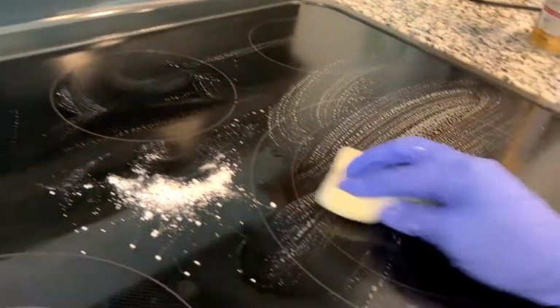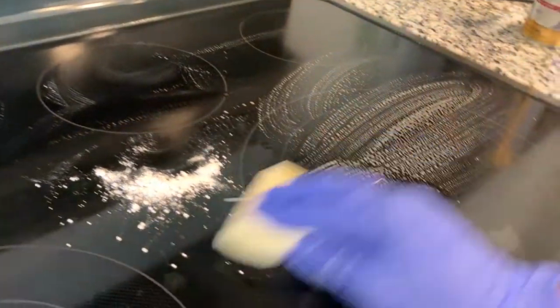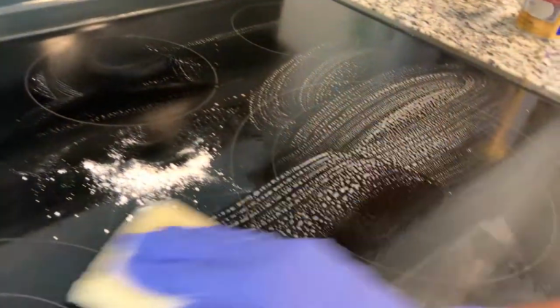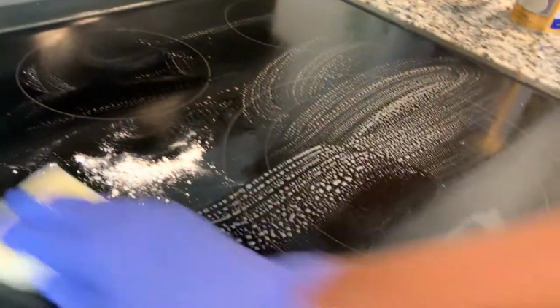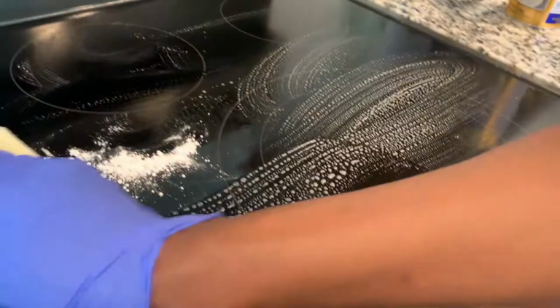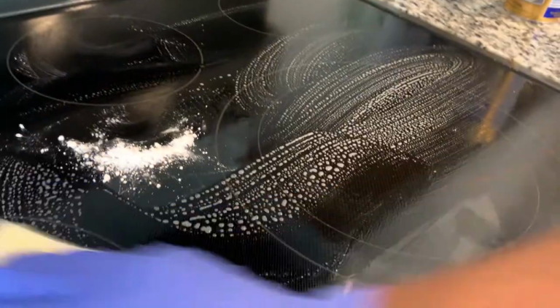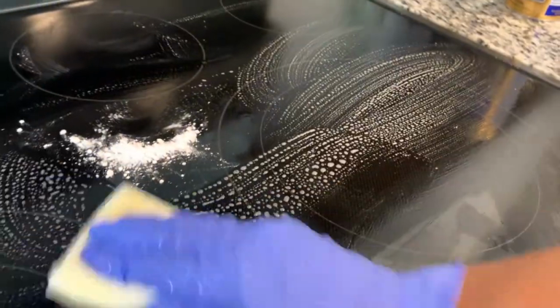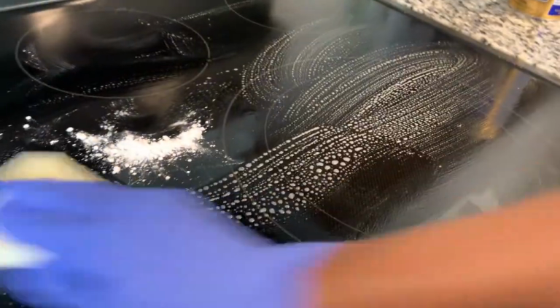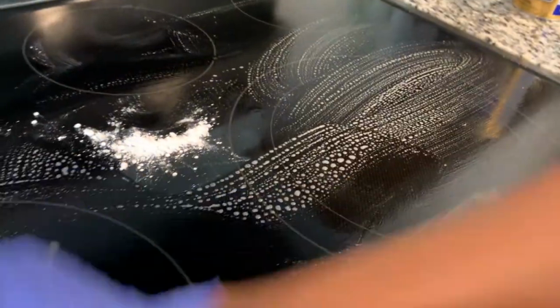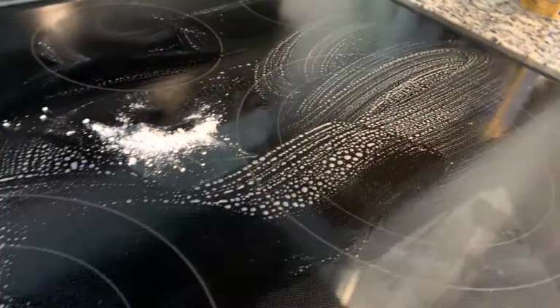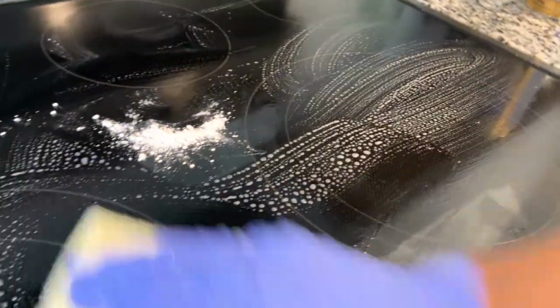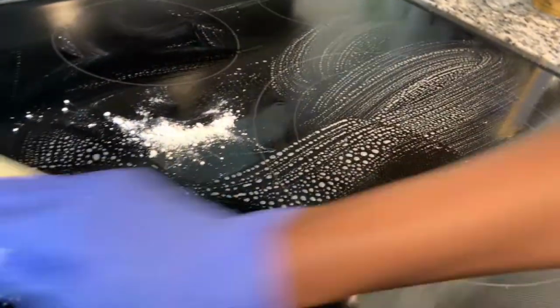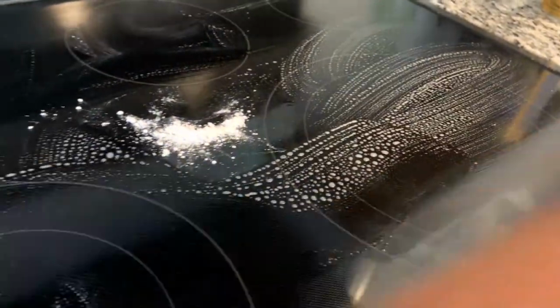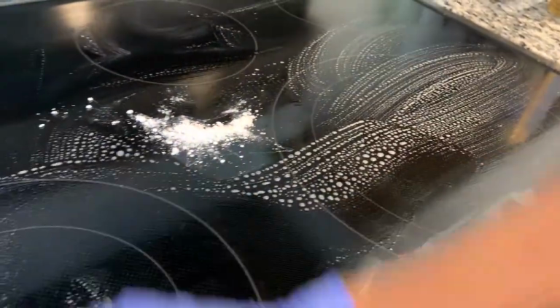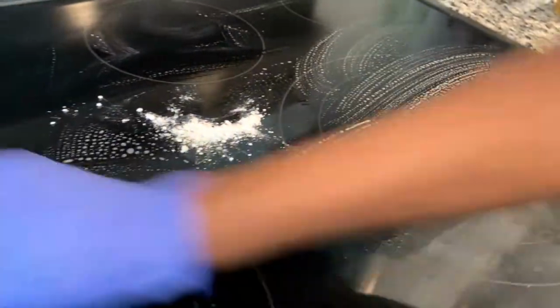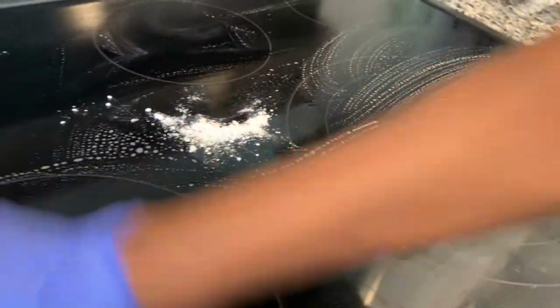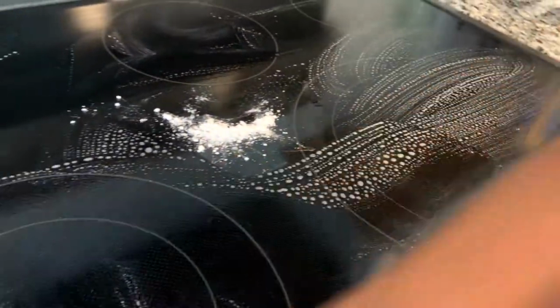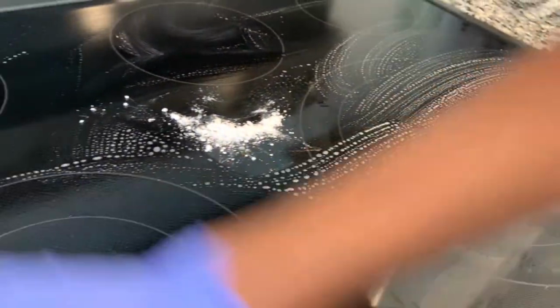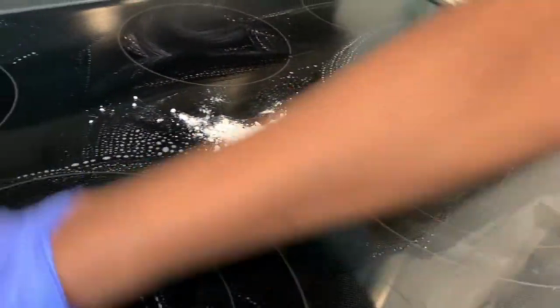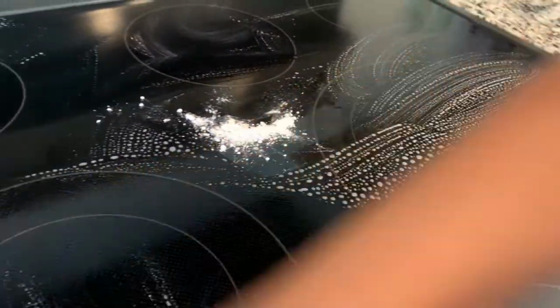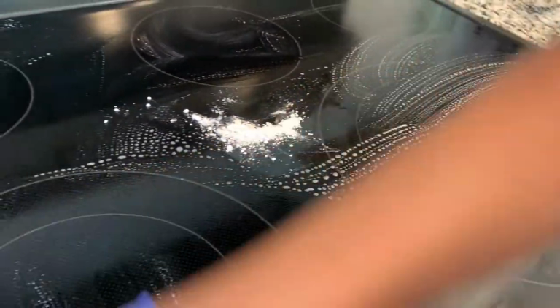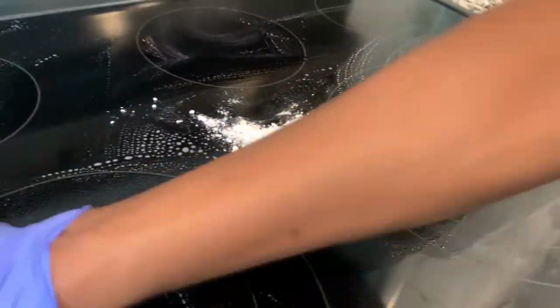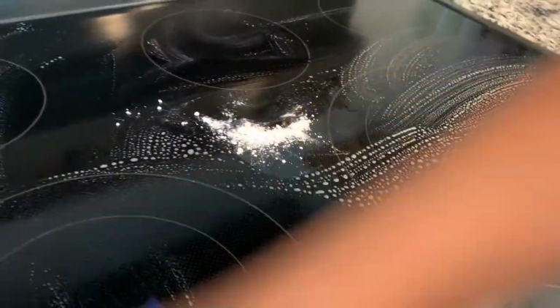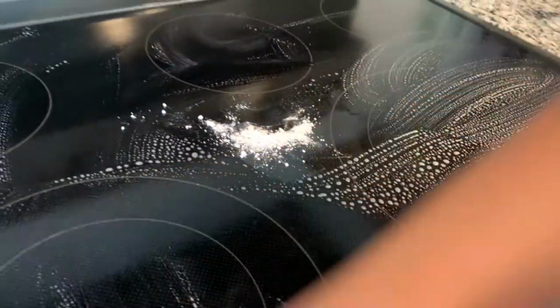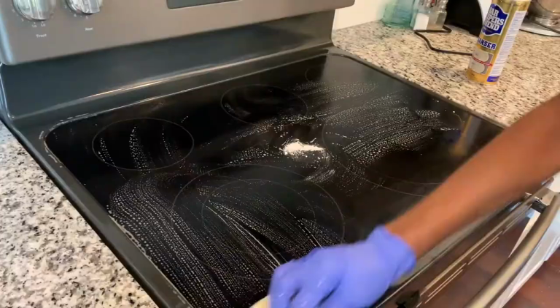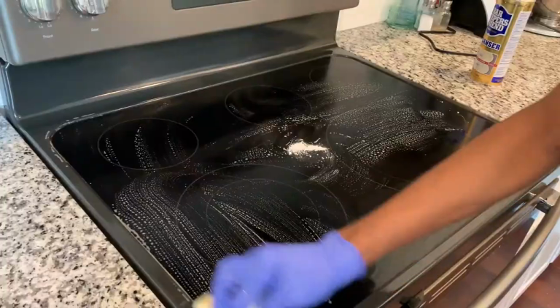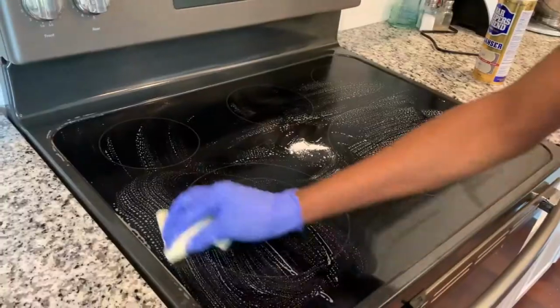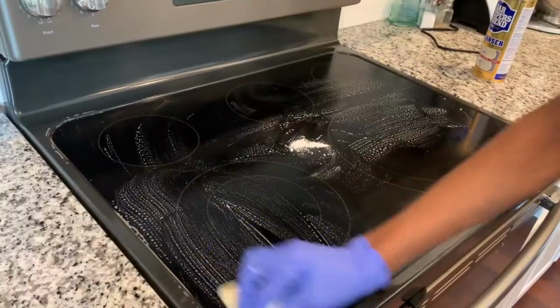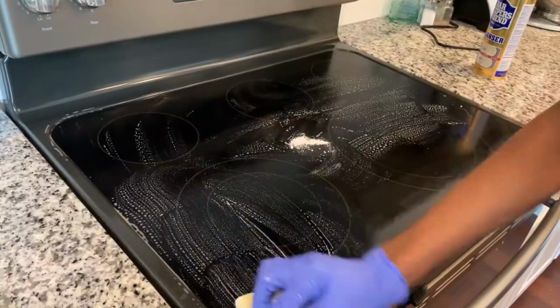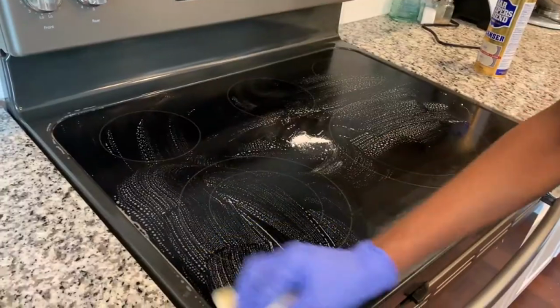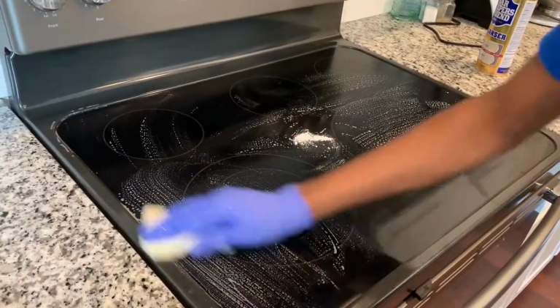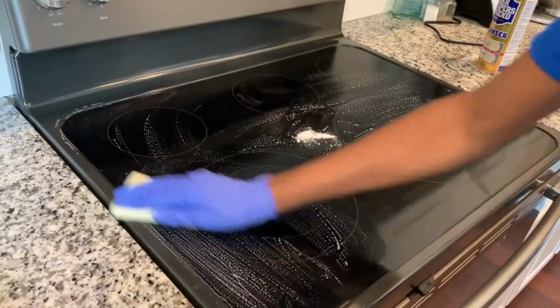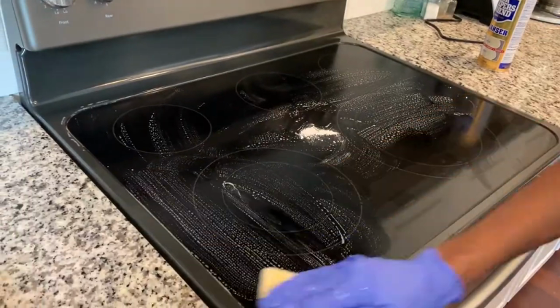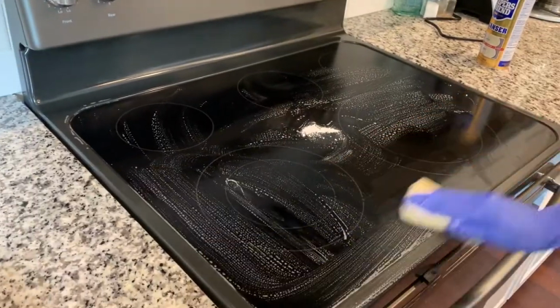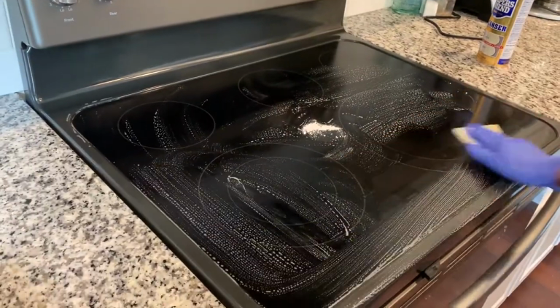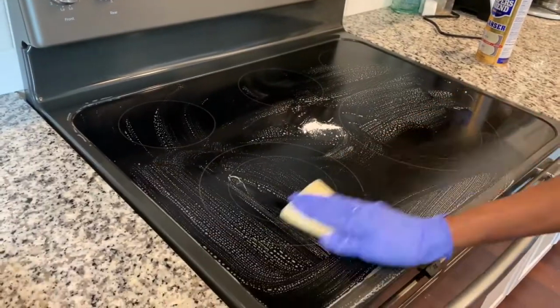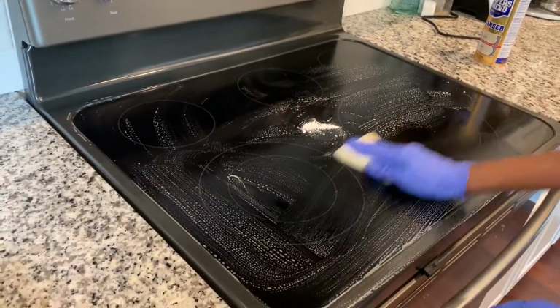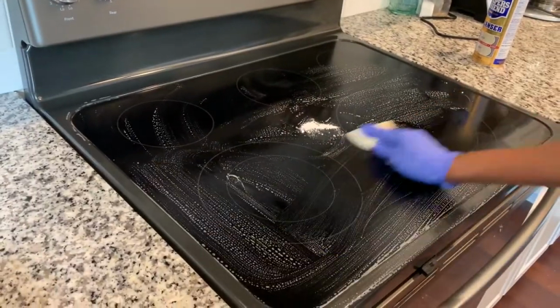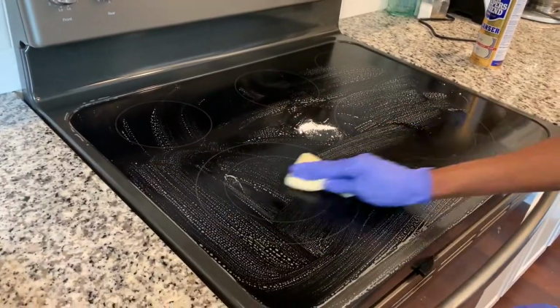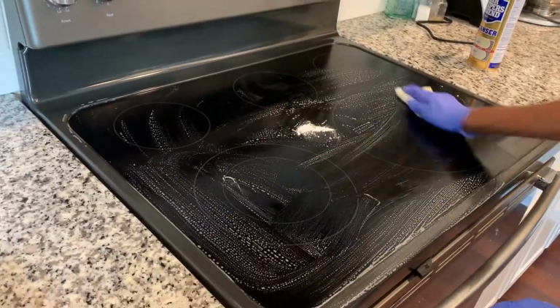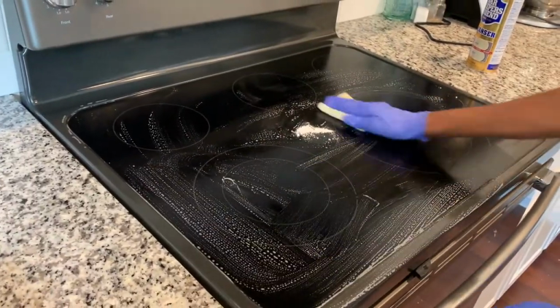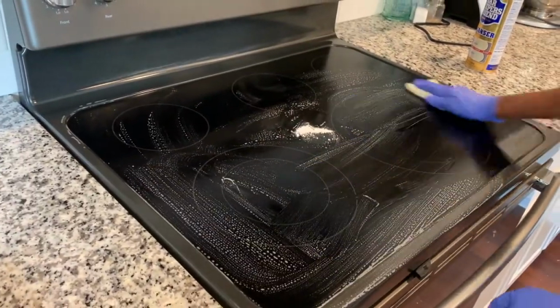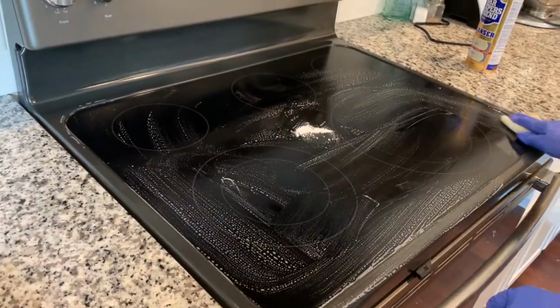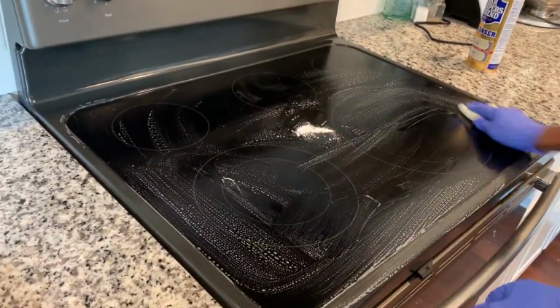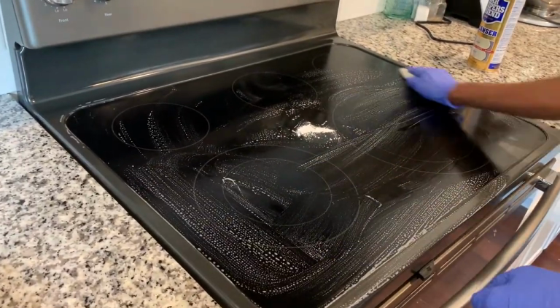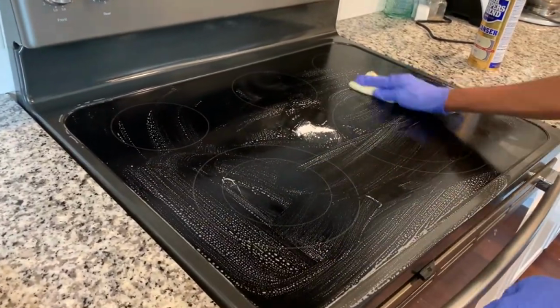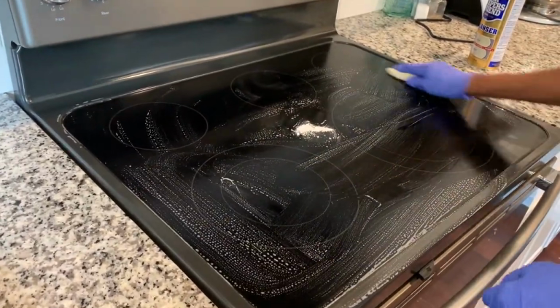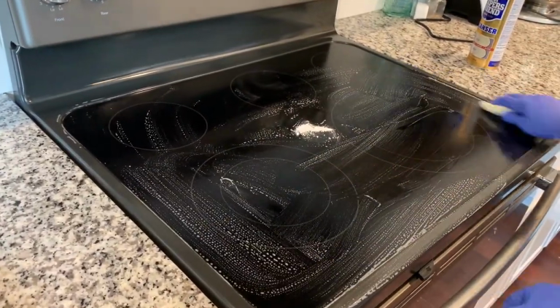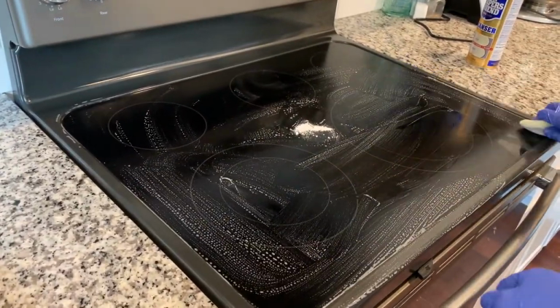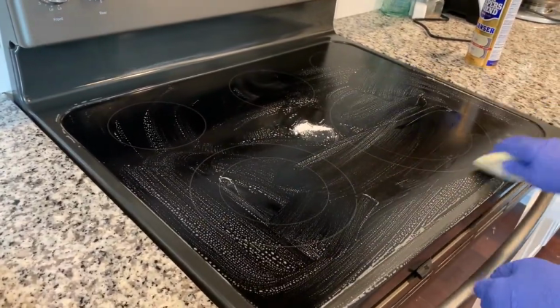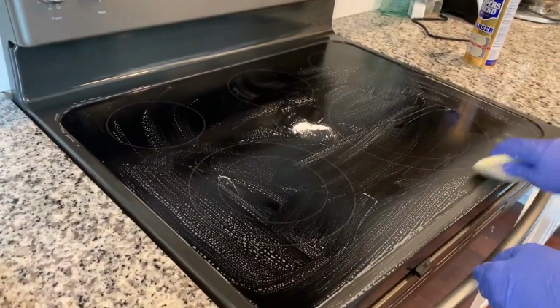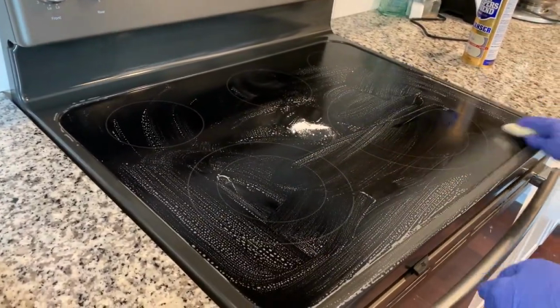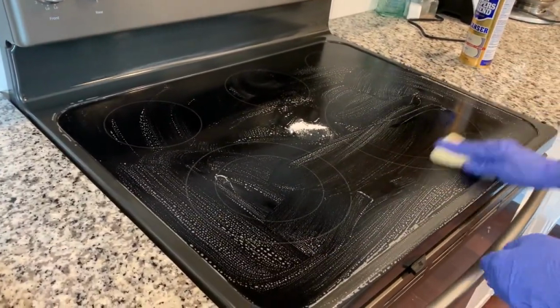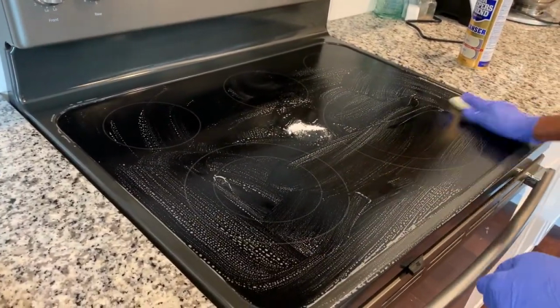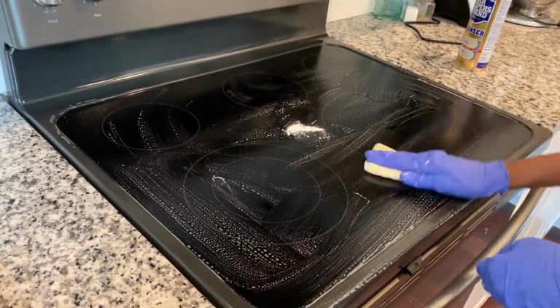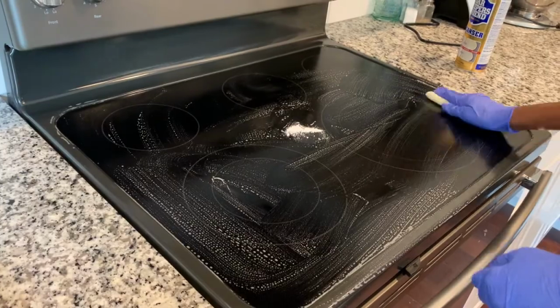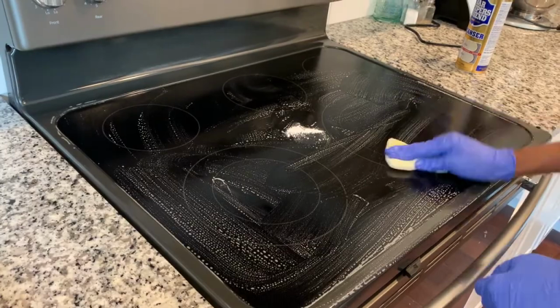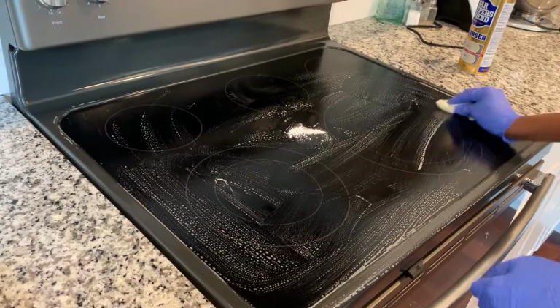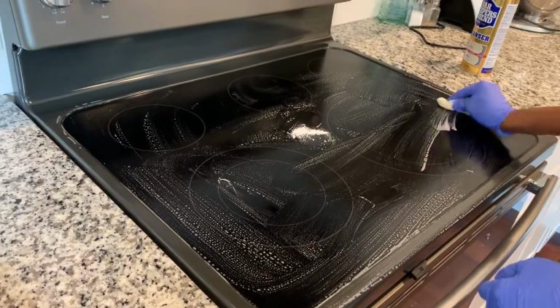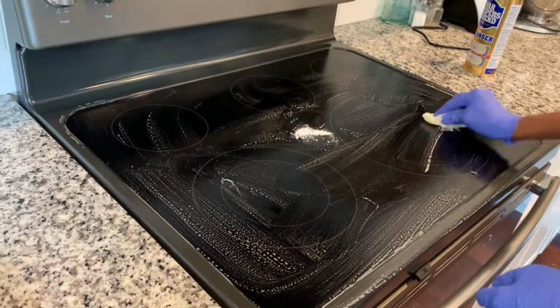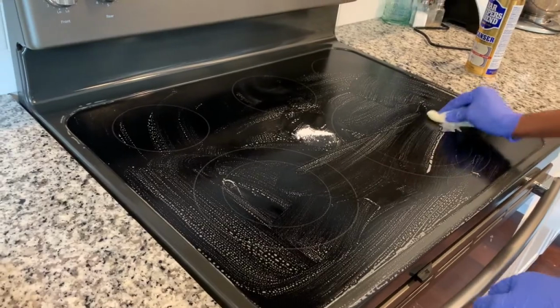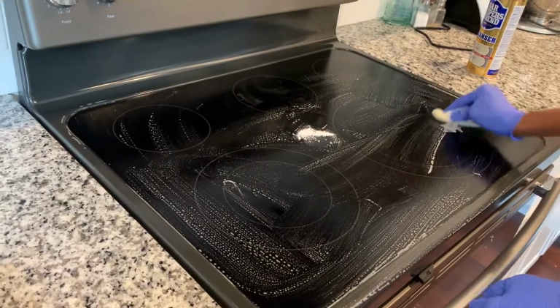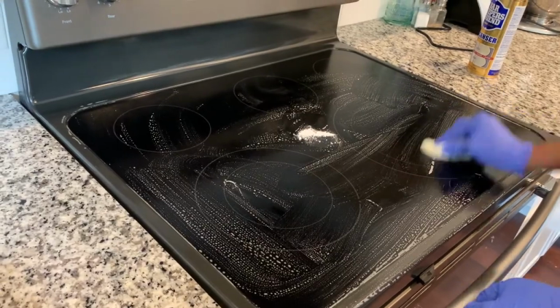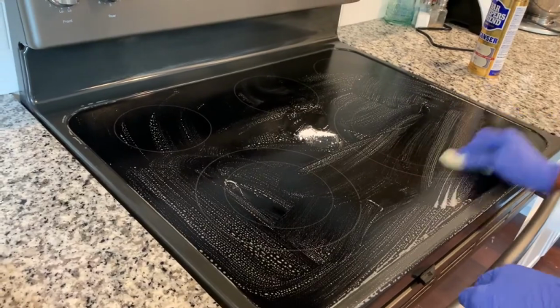And if there are any problem areas, clean in a circular motion because that will loosen the dirt faster.